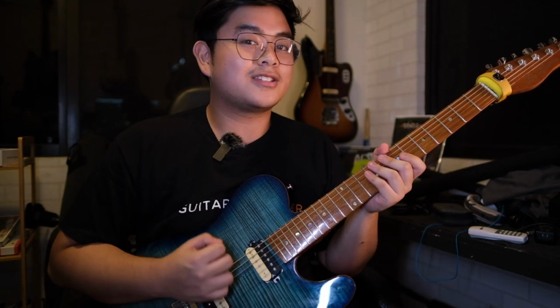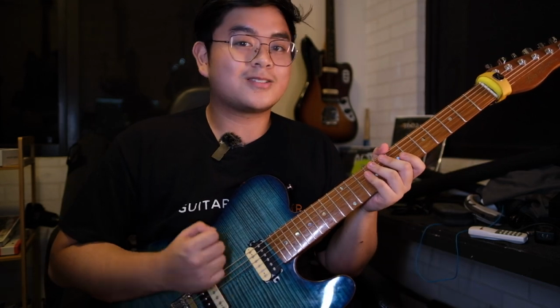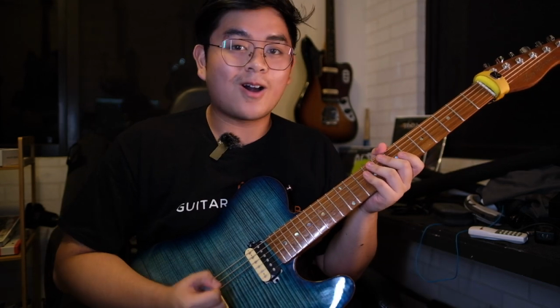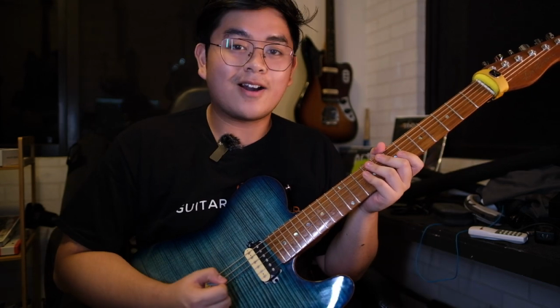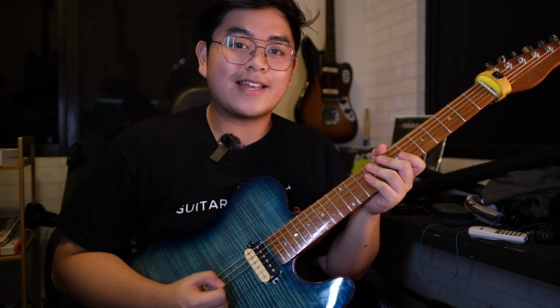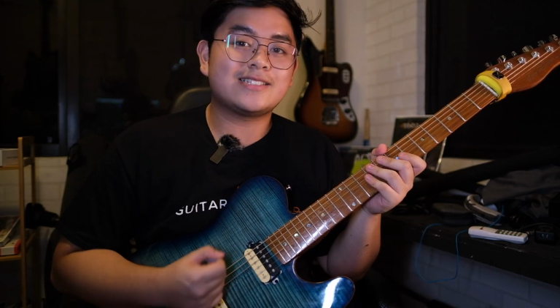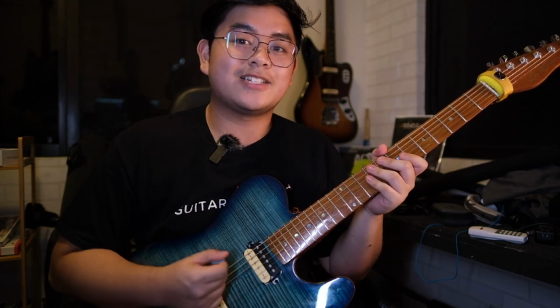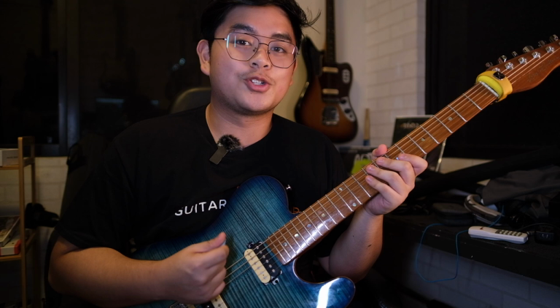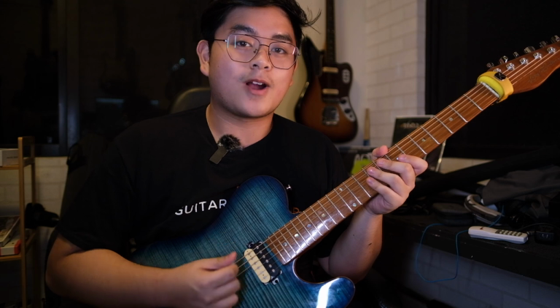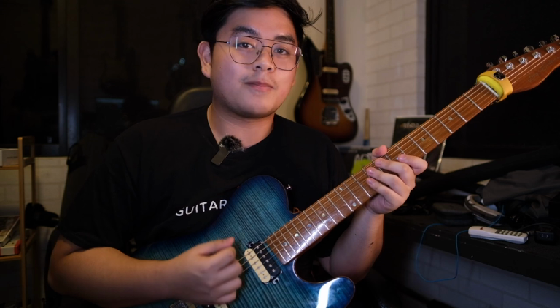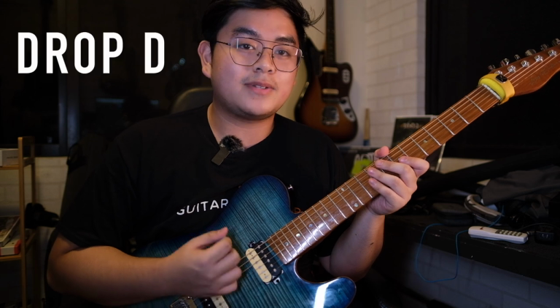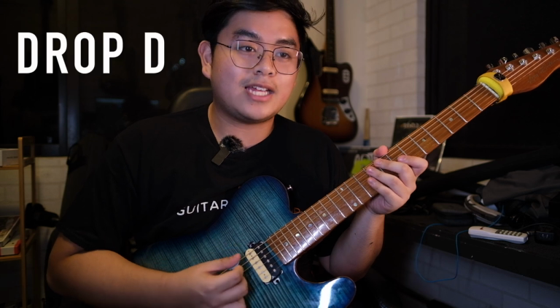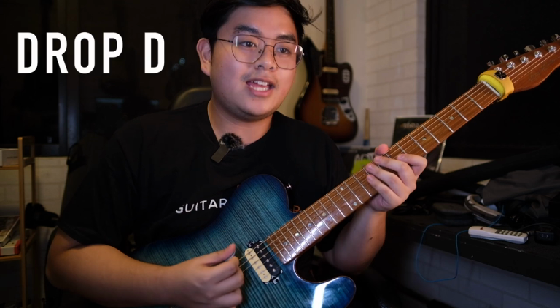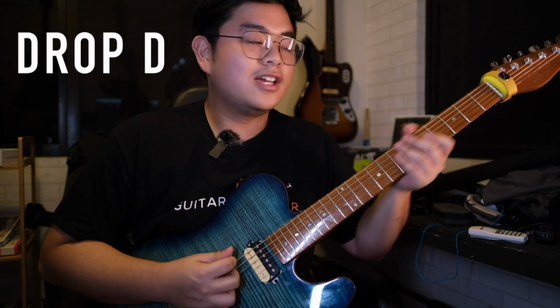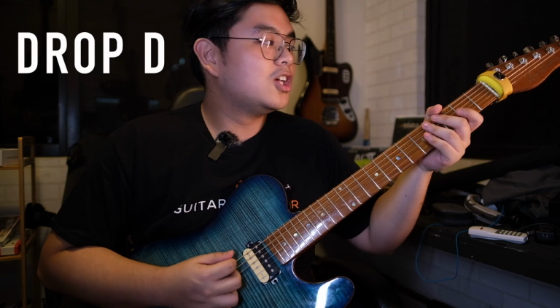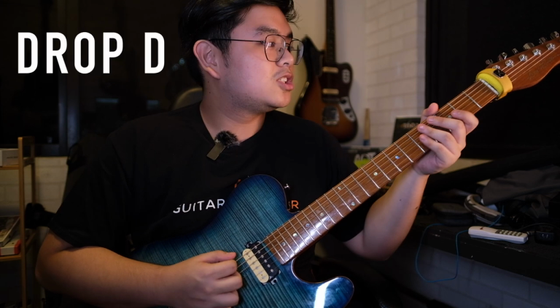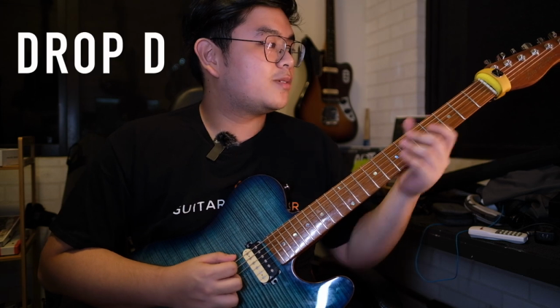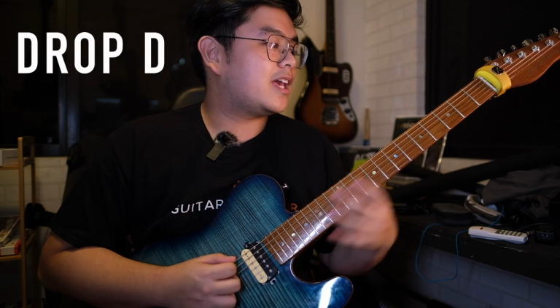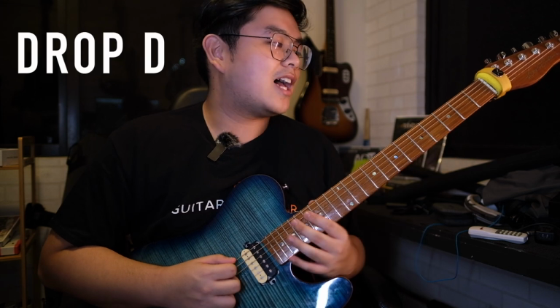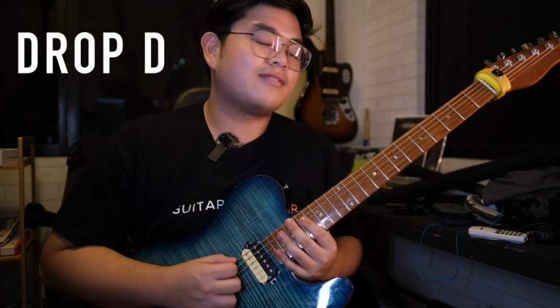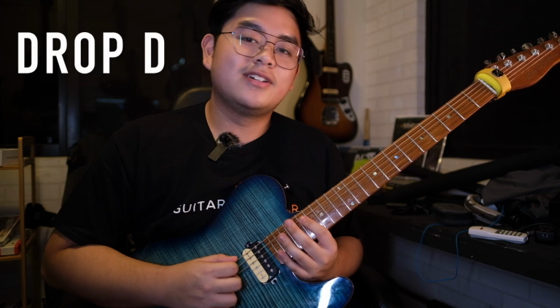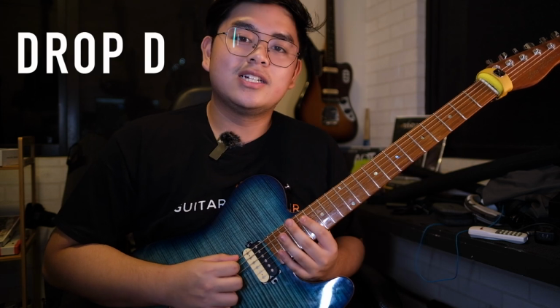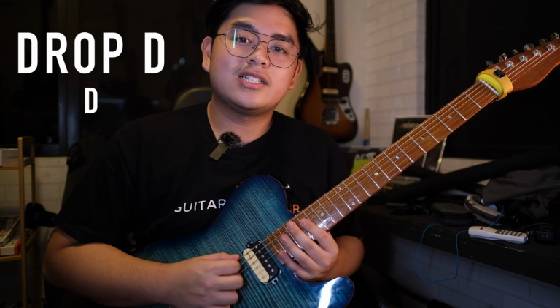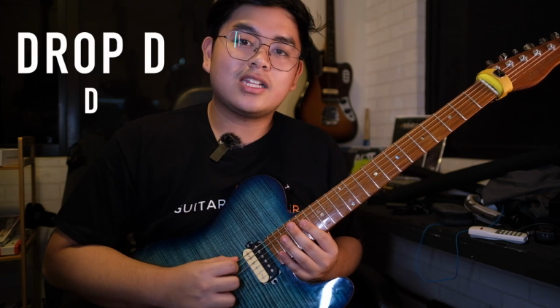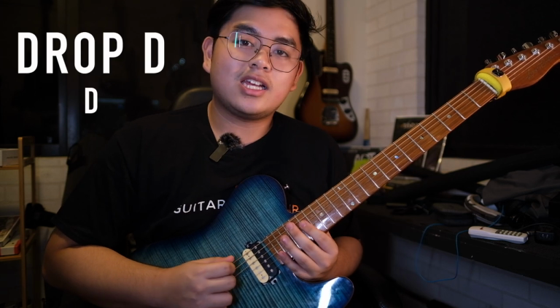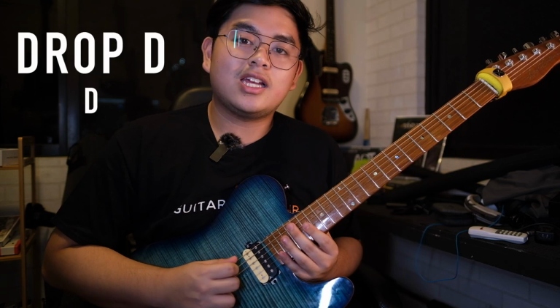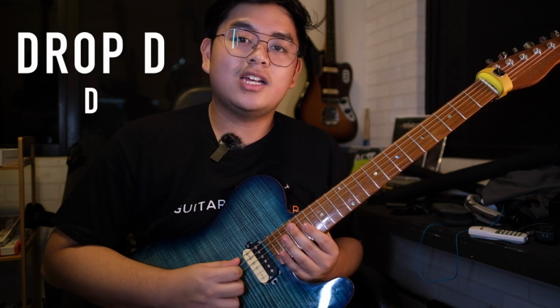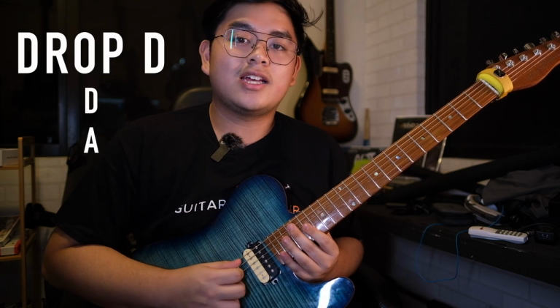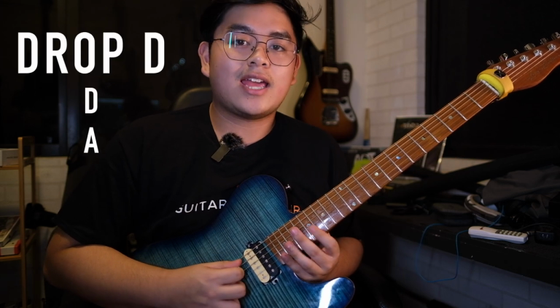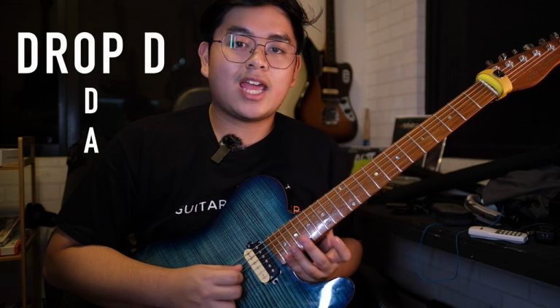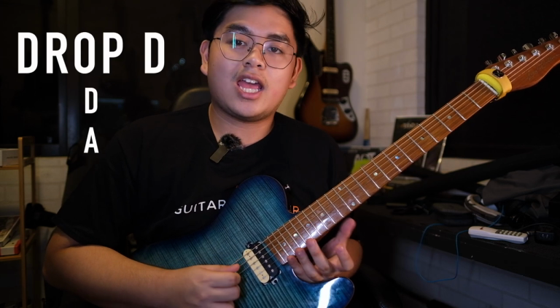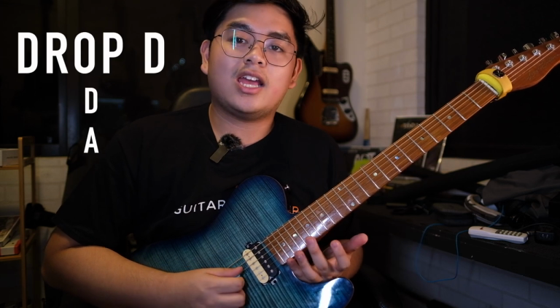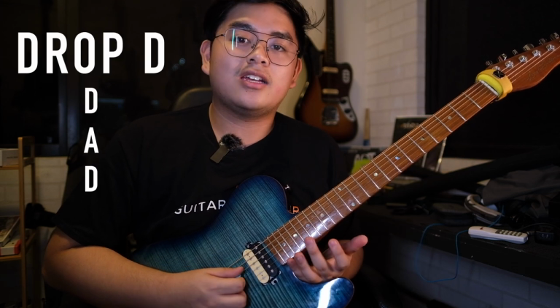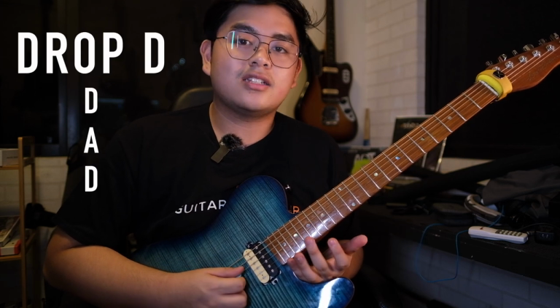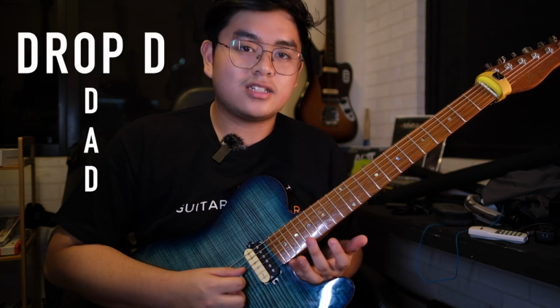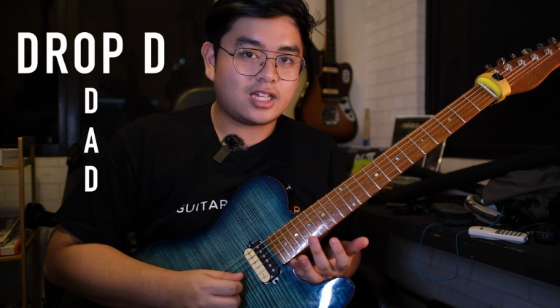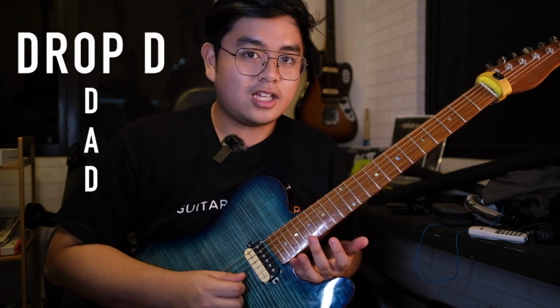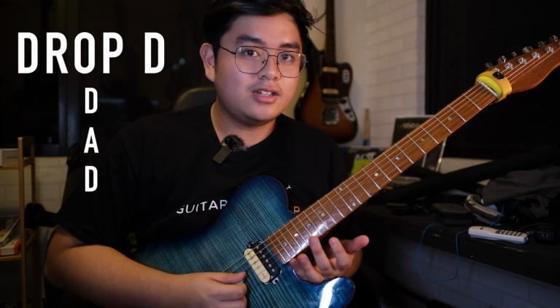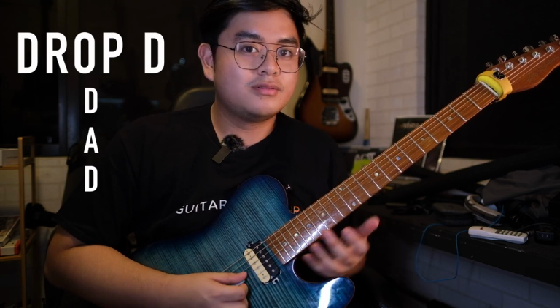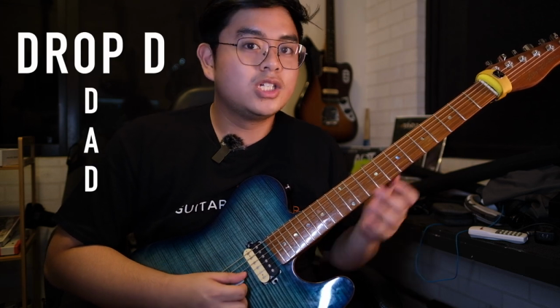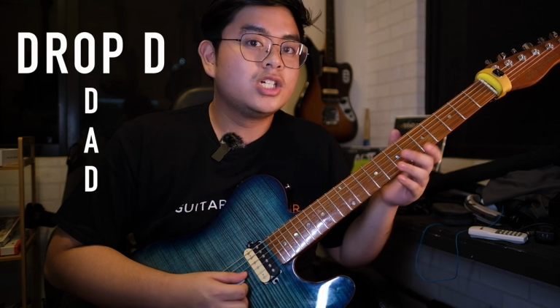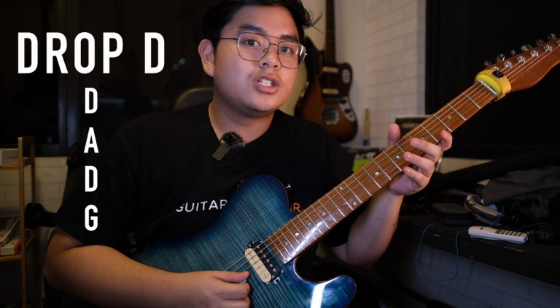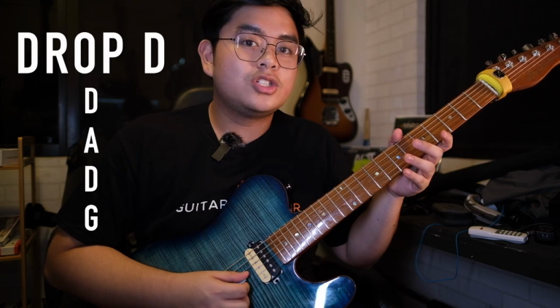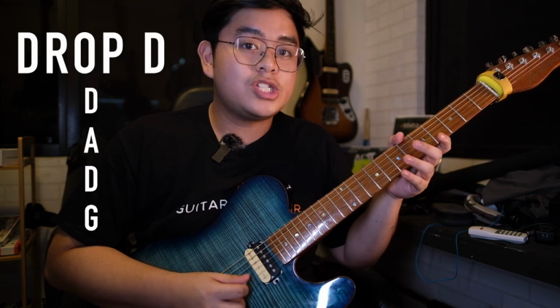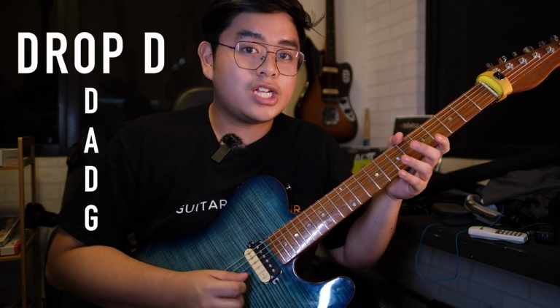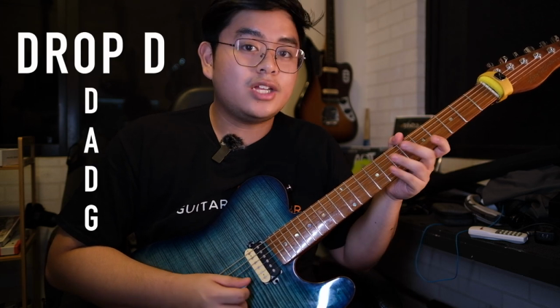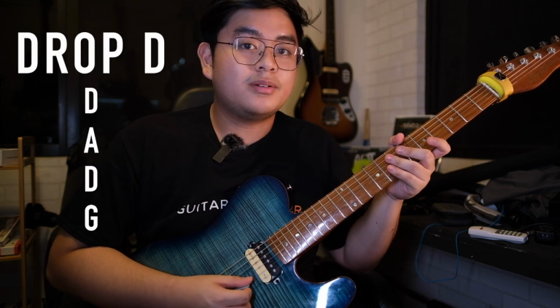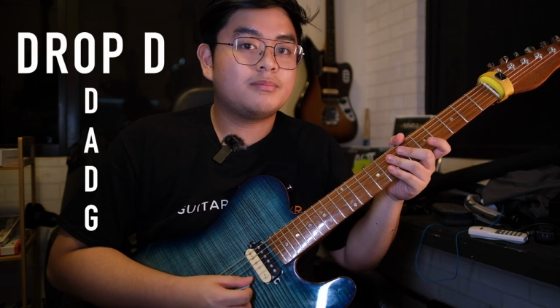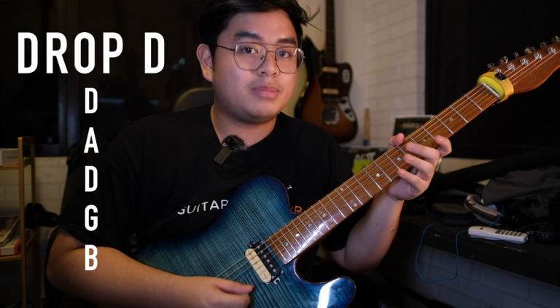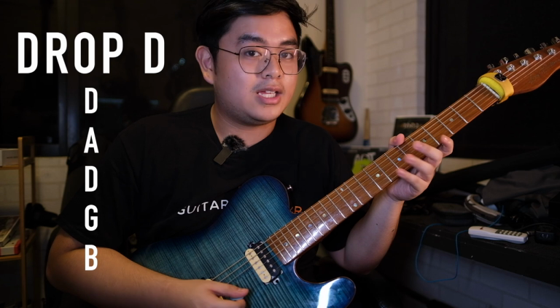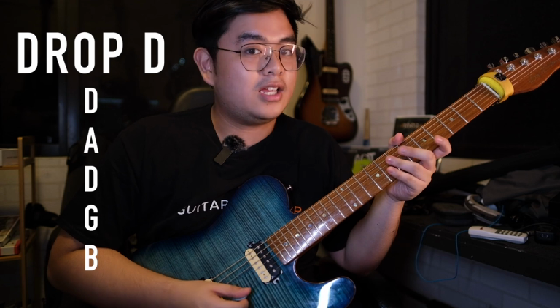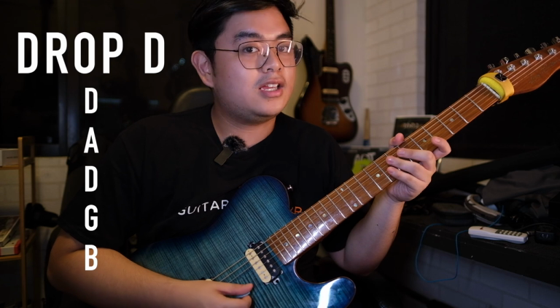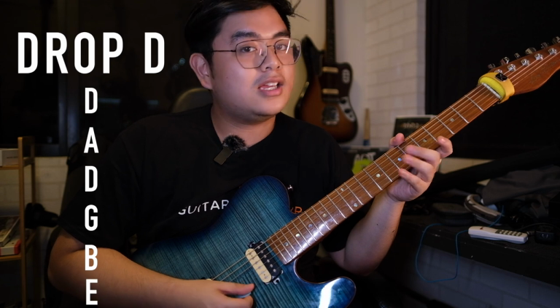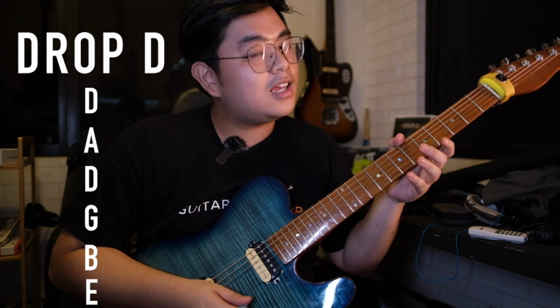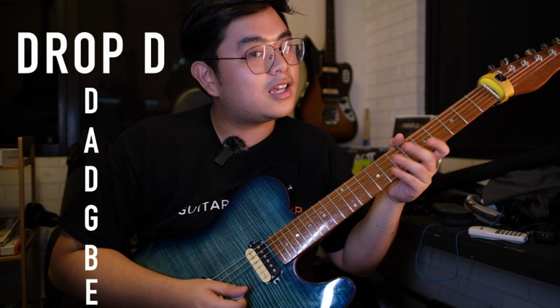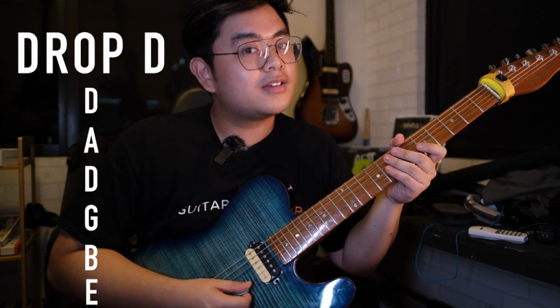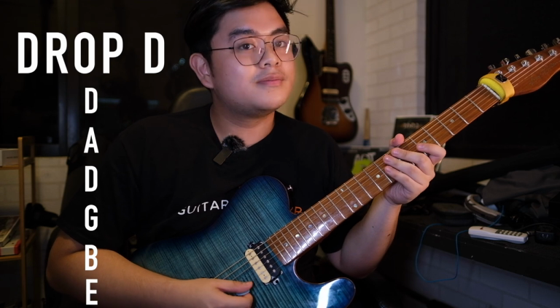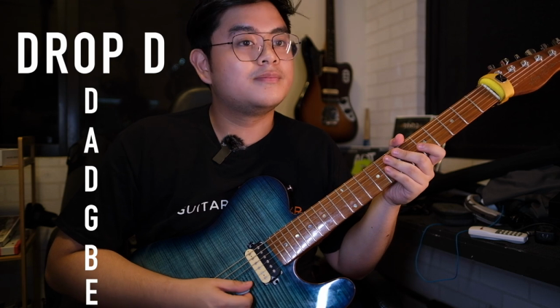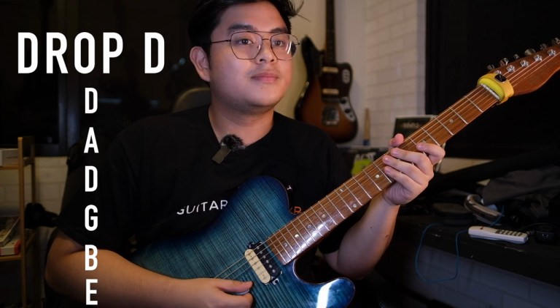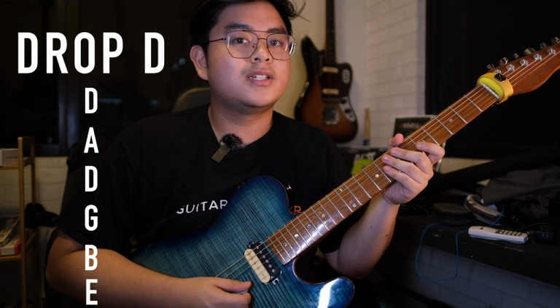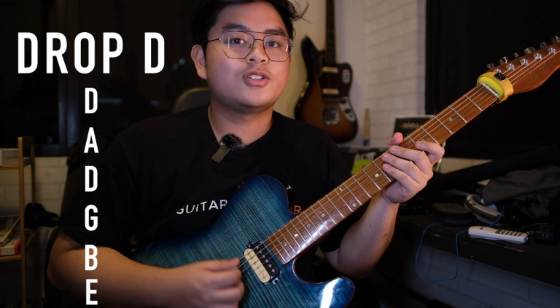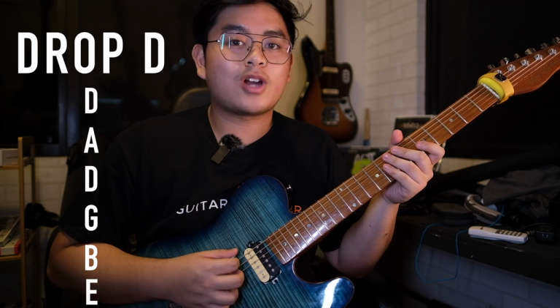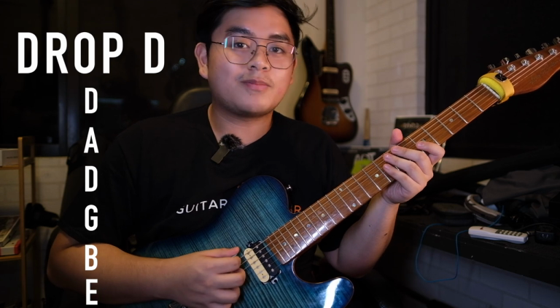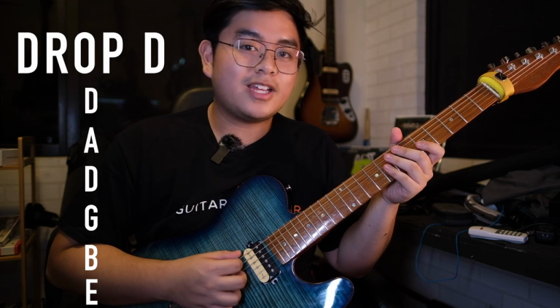The song is in Drop D. So we have D, A, D, G, D, E — in Drop D.